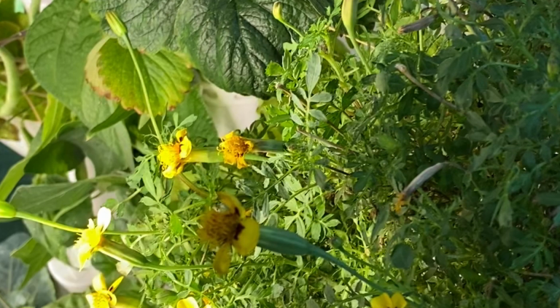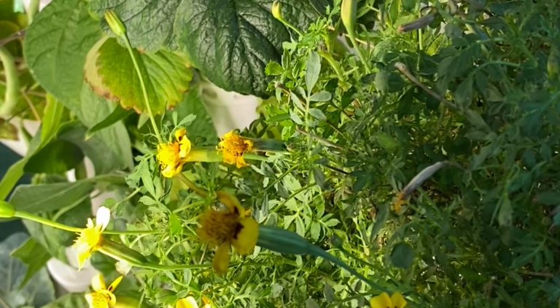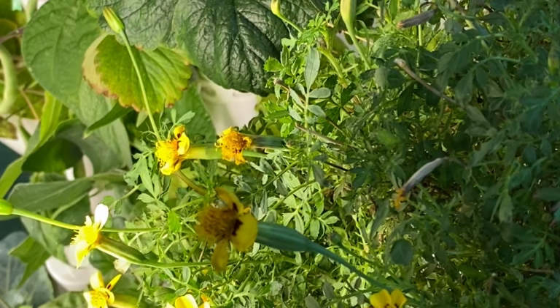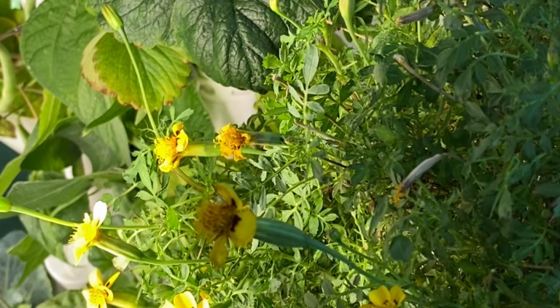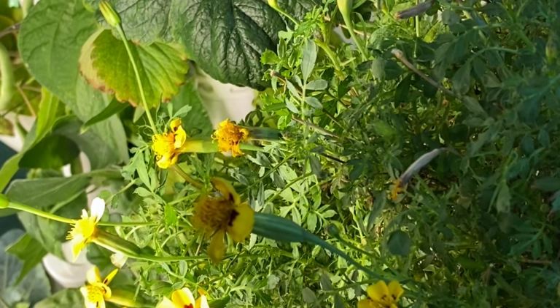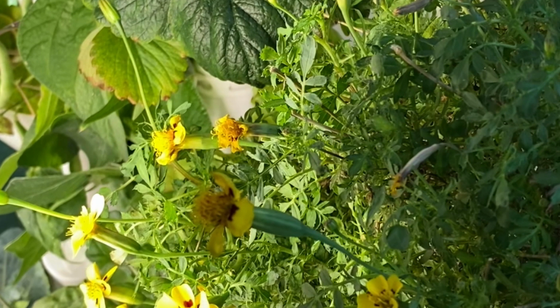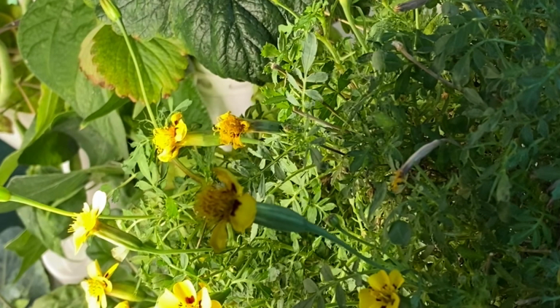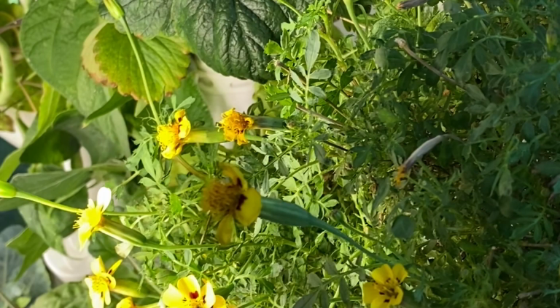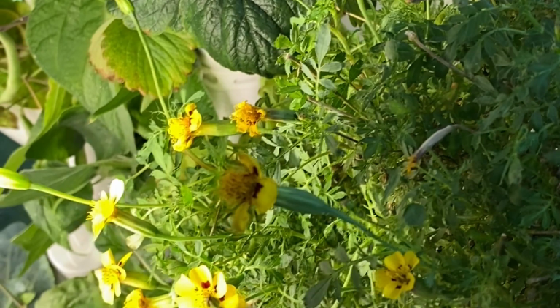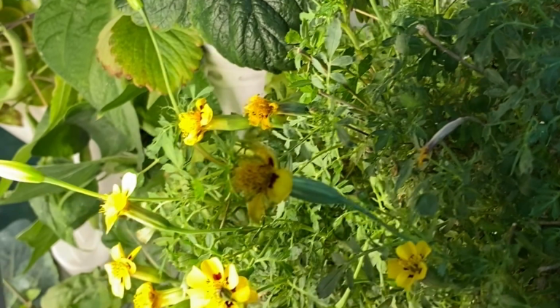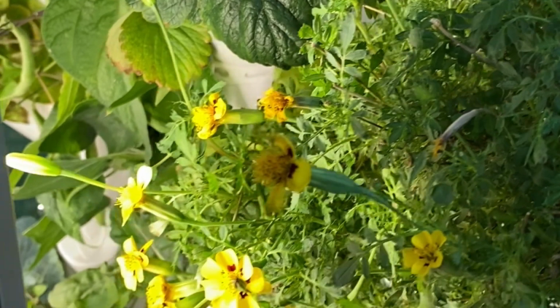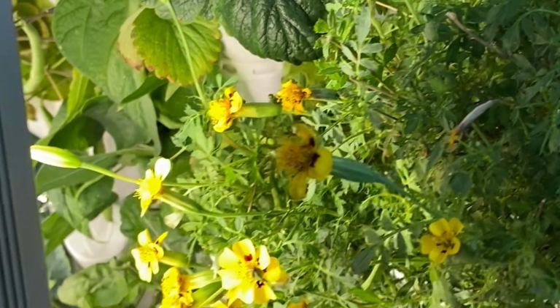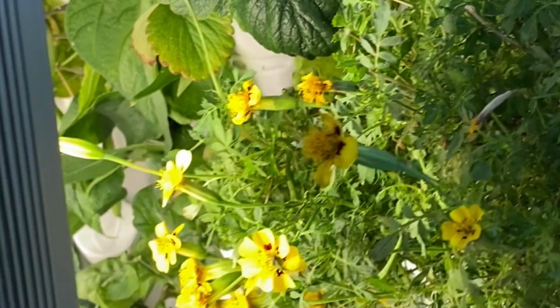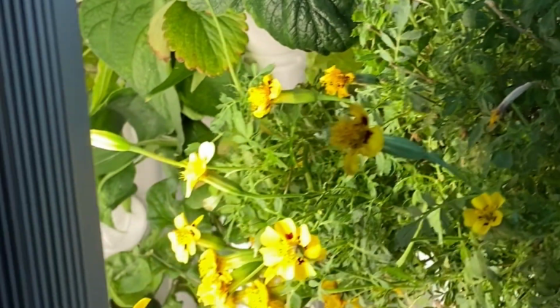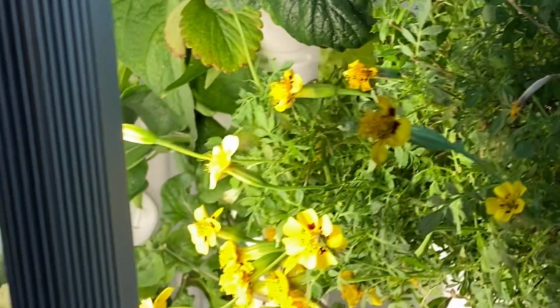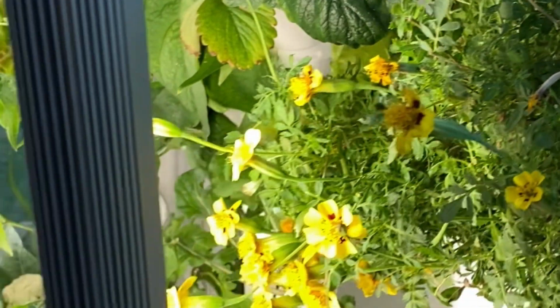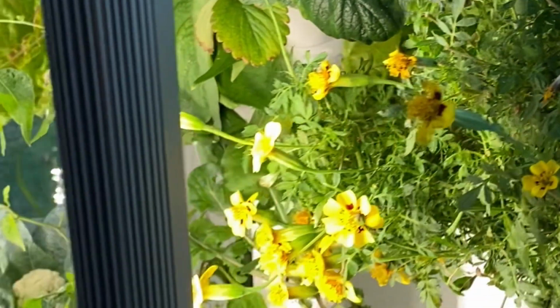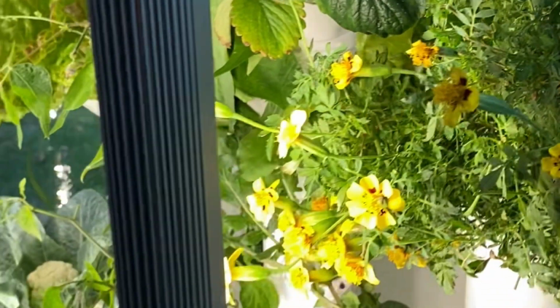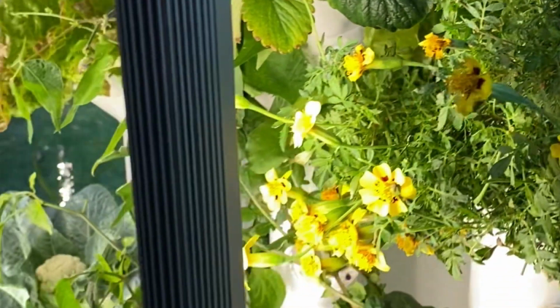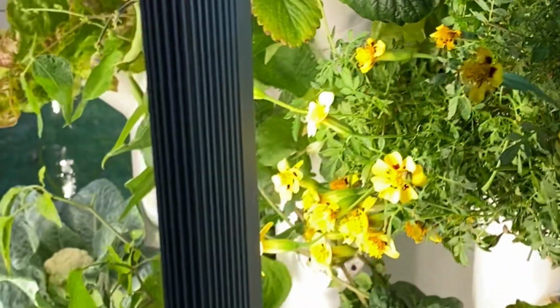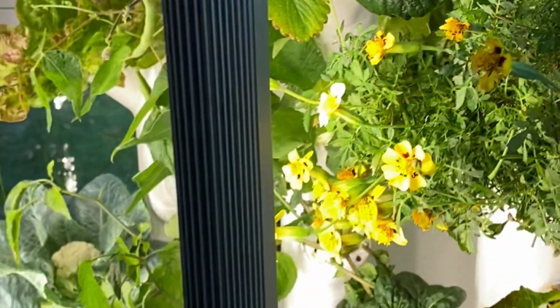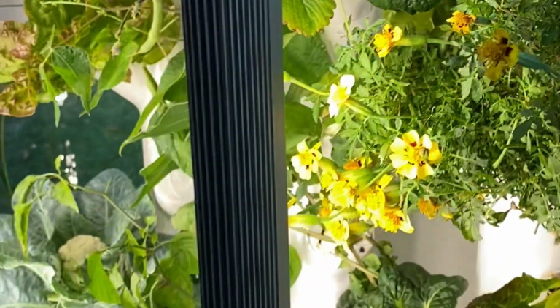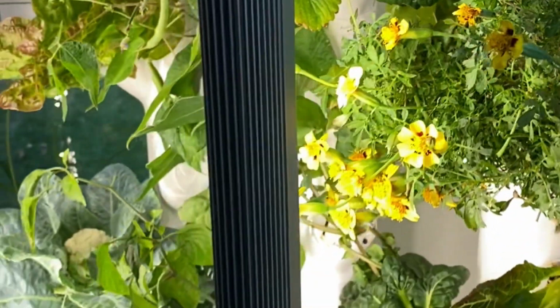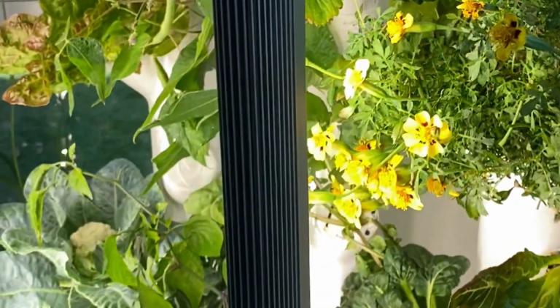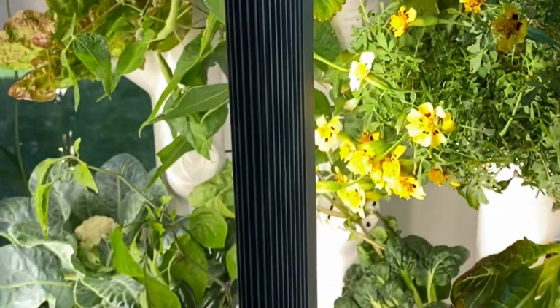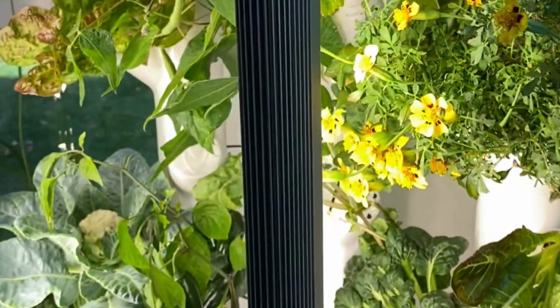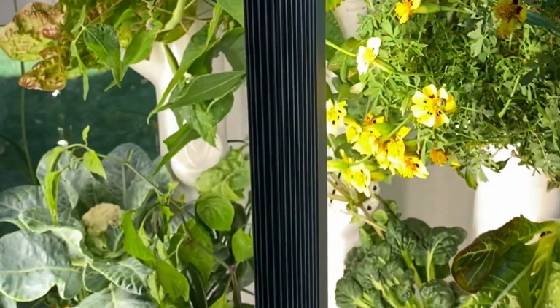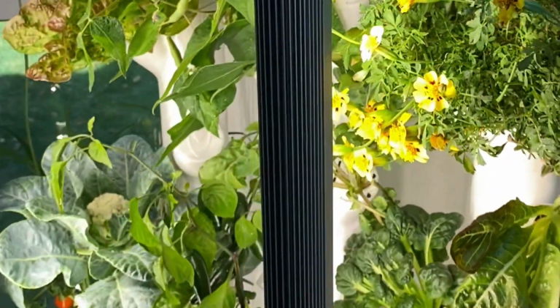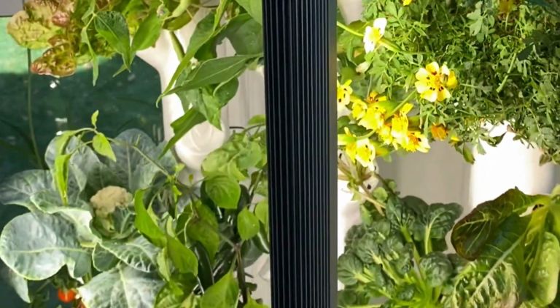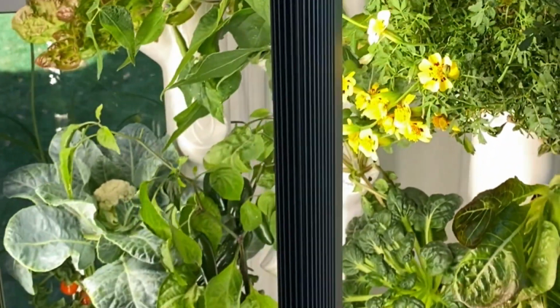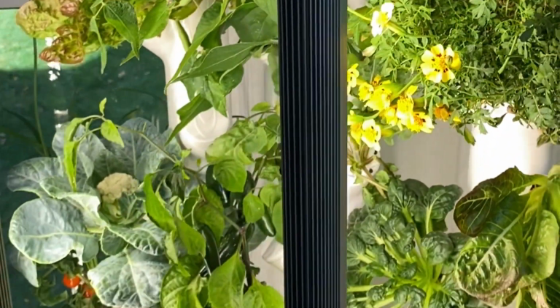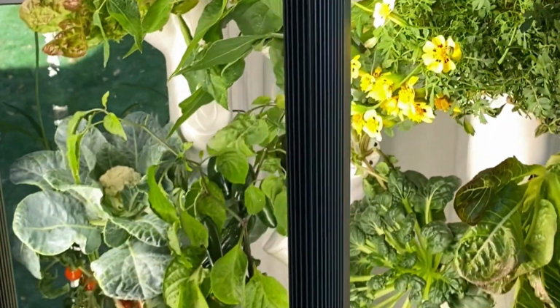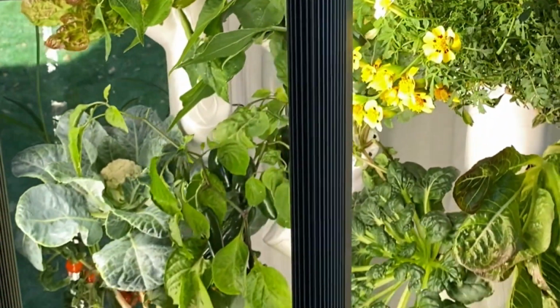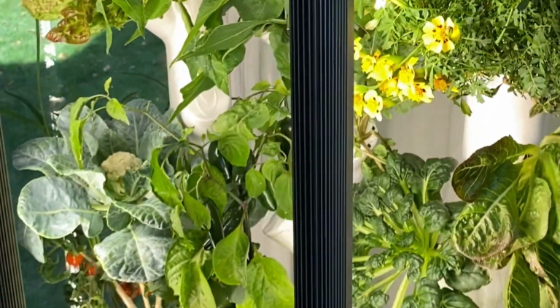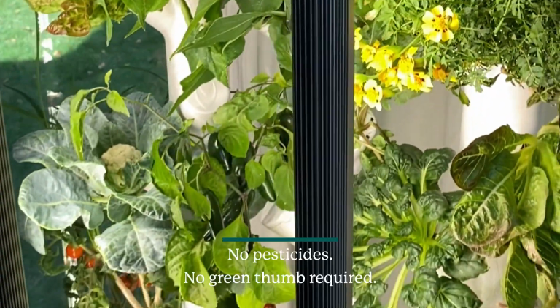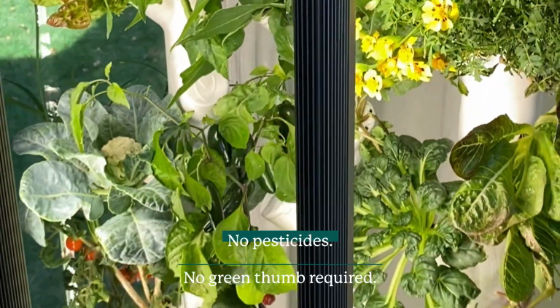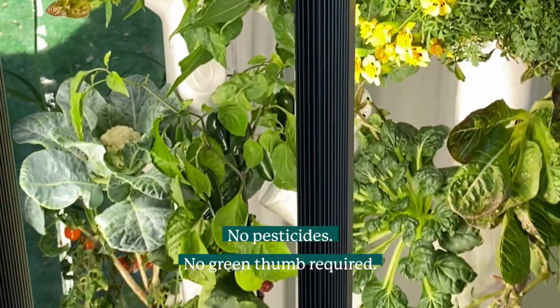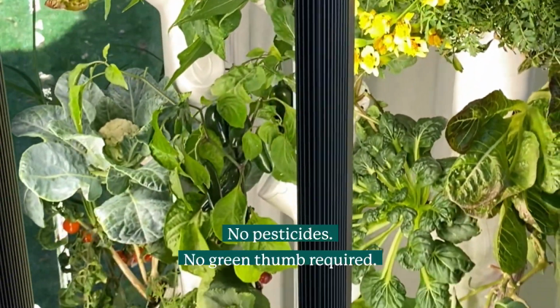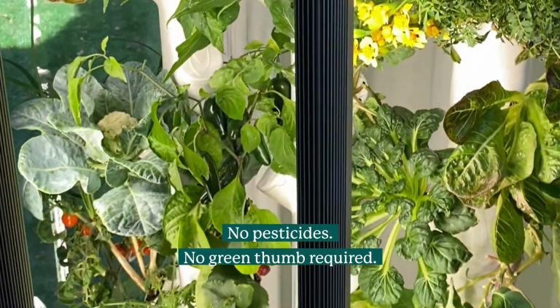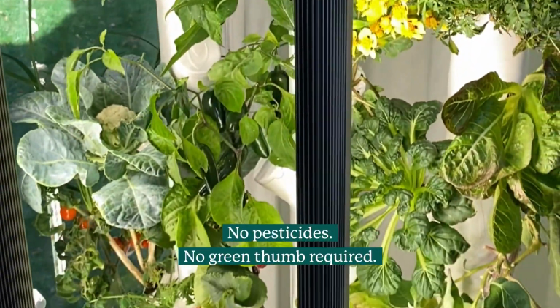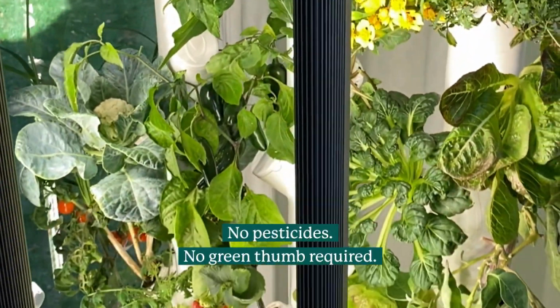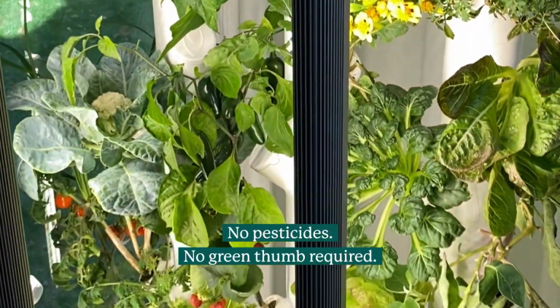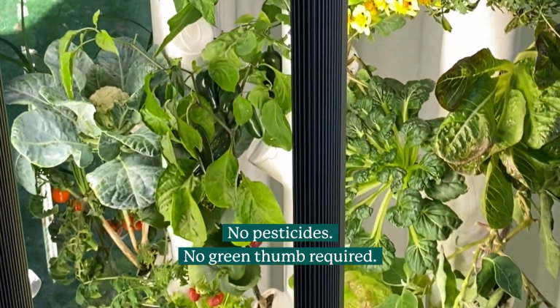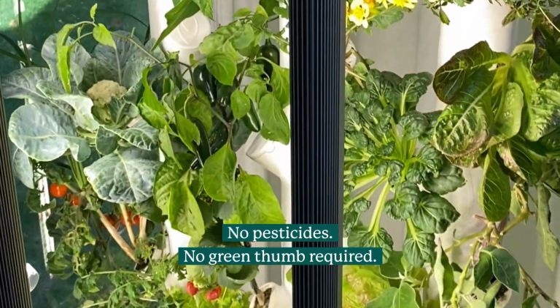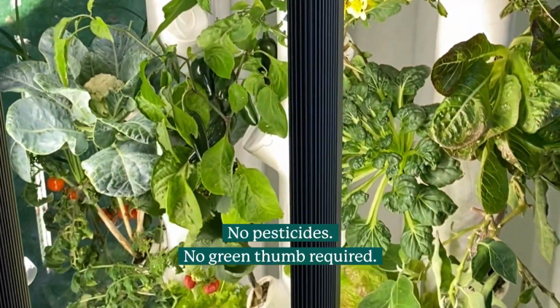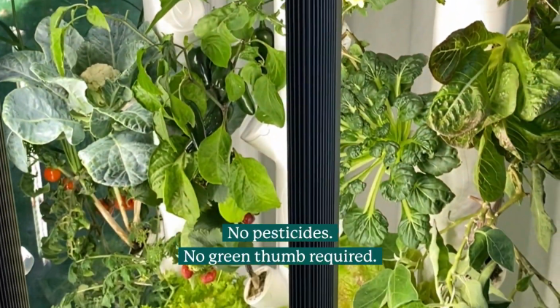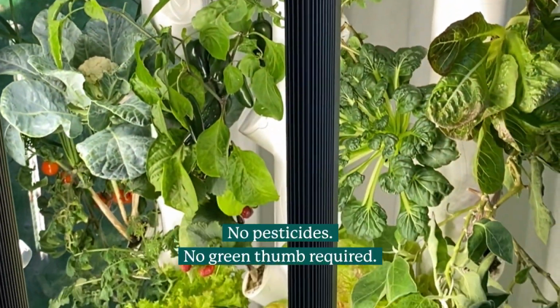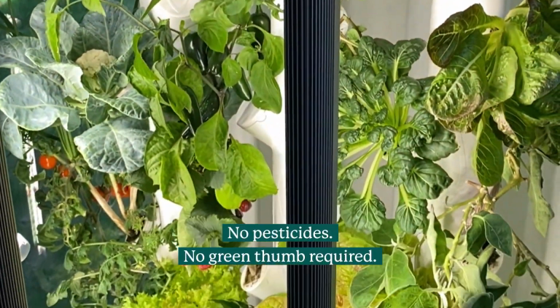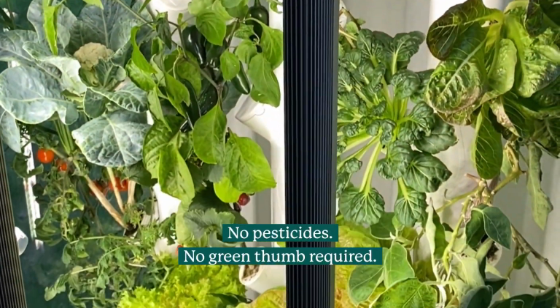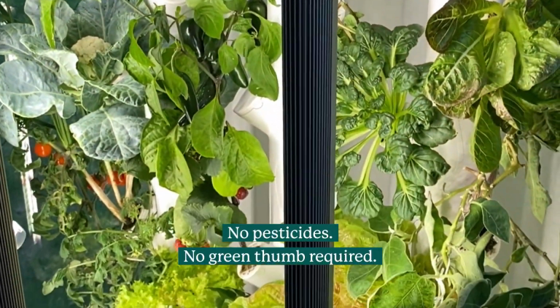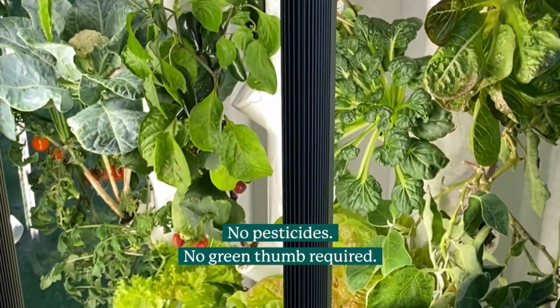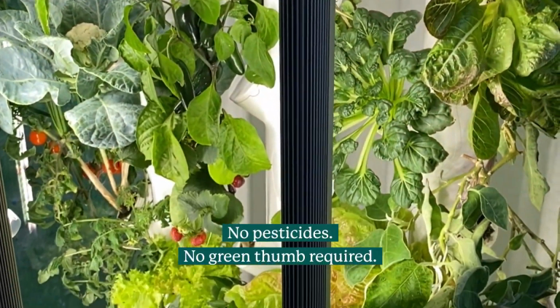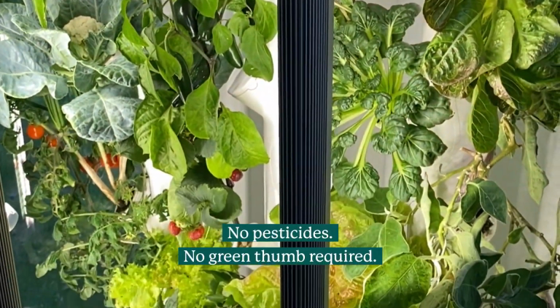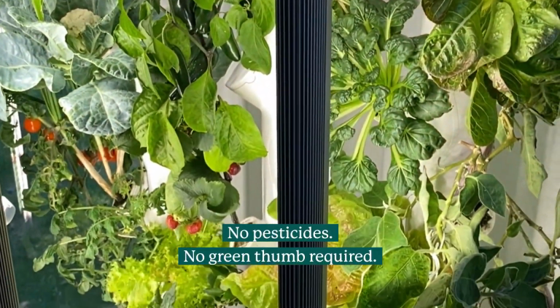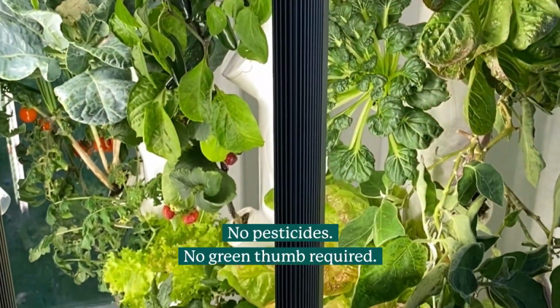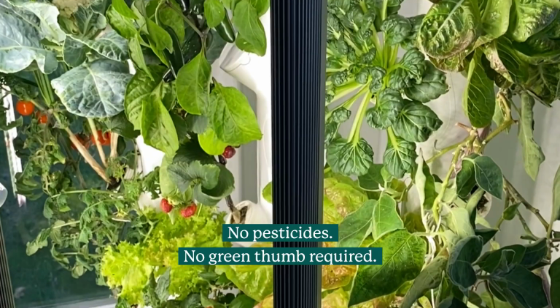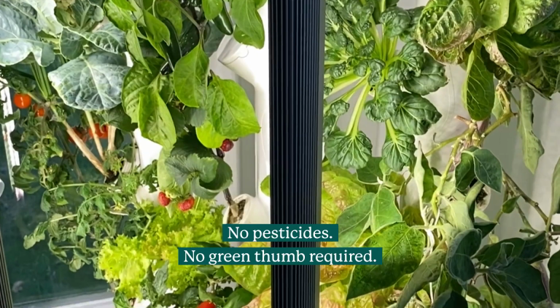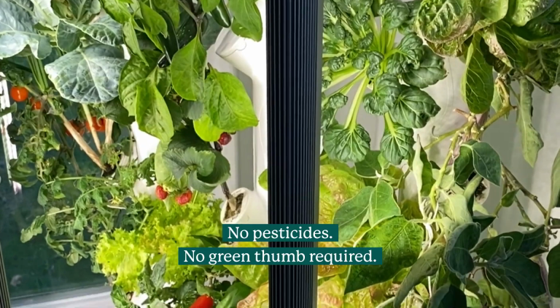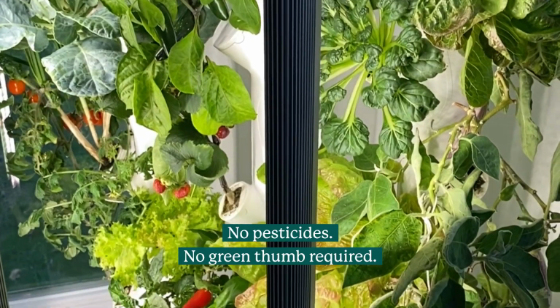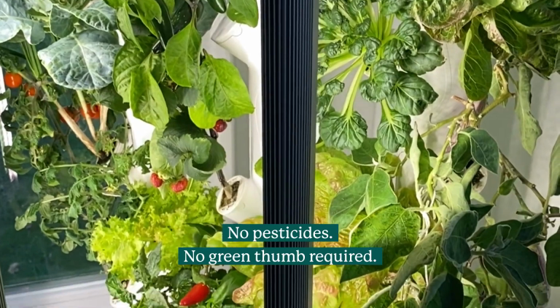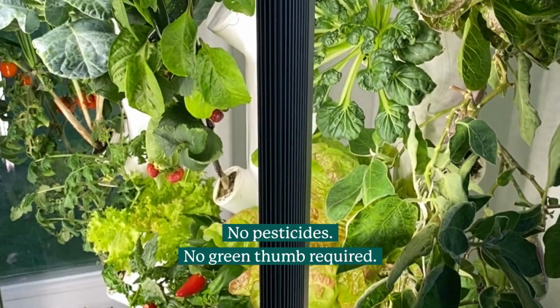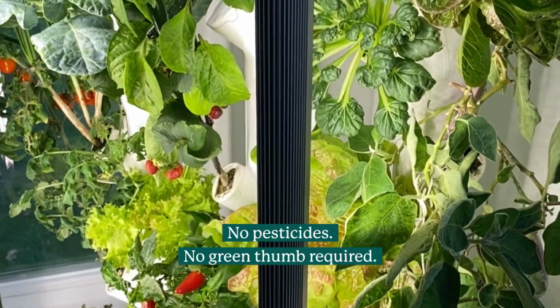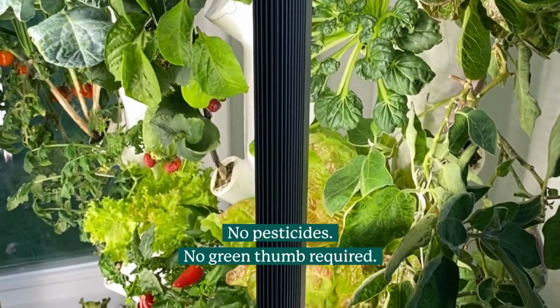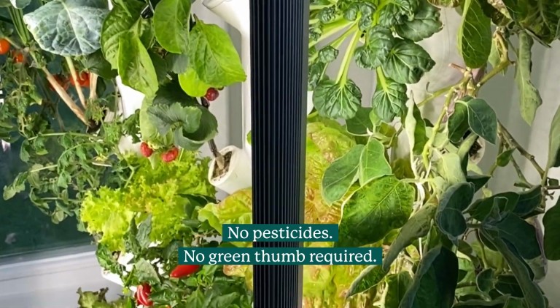Garden provides the opportunity to grow 50 varieties of vegetables, fruits, plants, and herbs in just two square feet of space.